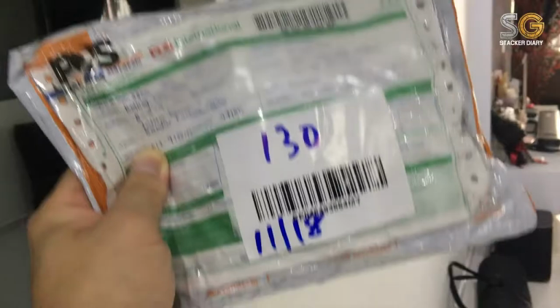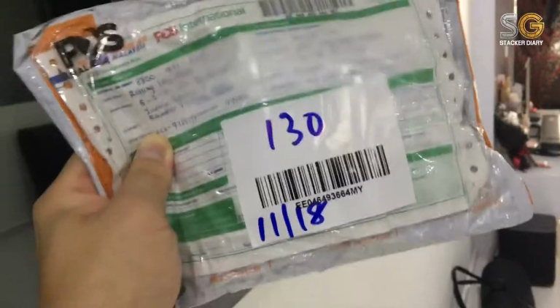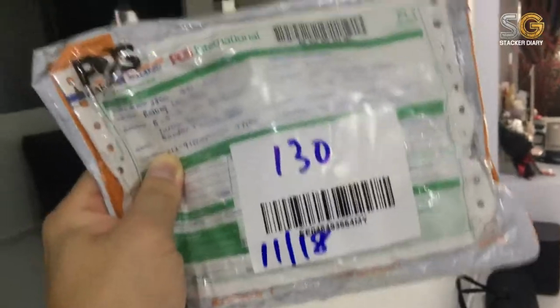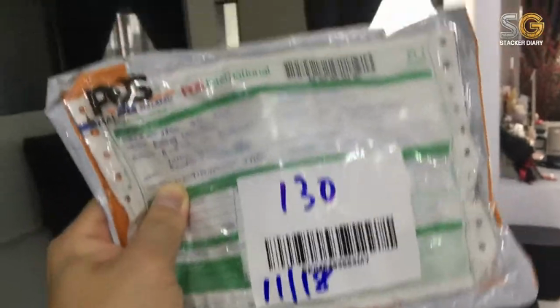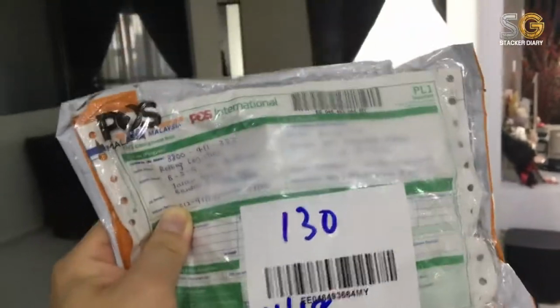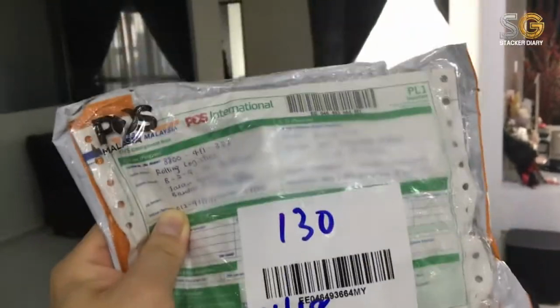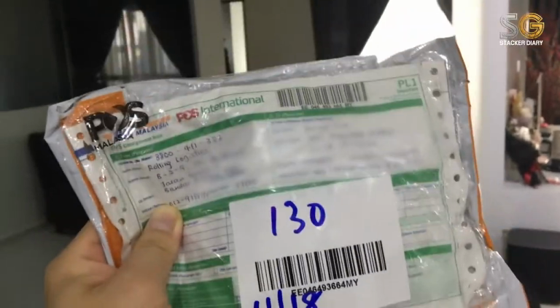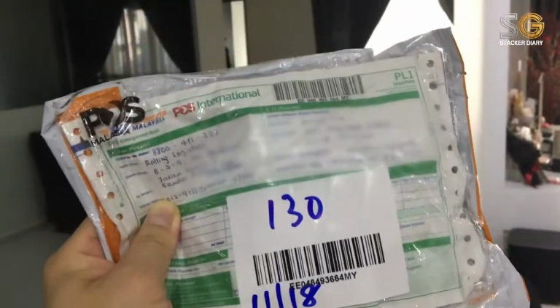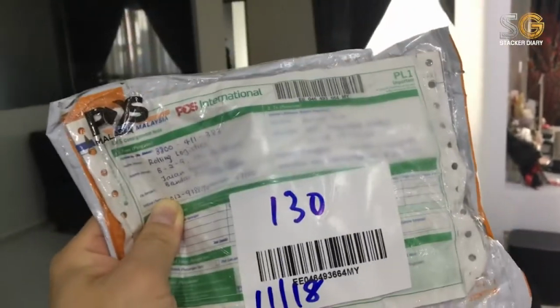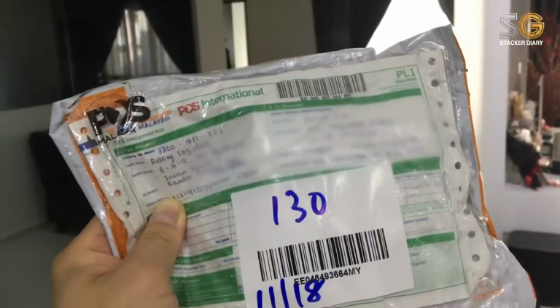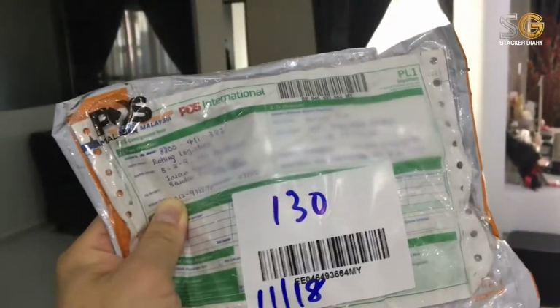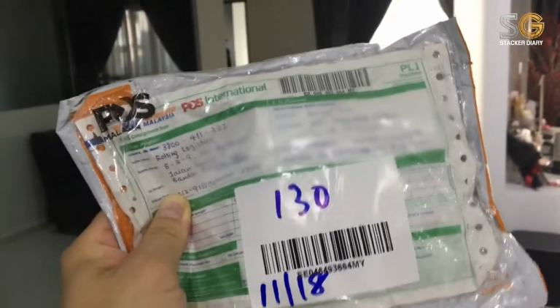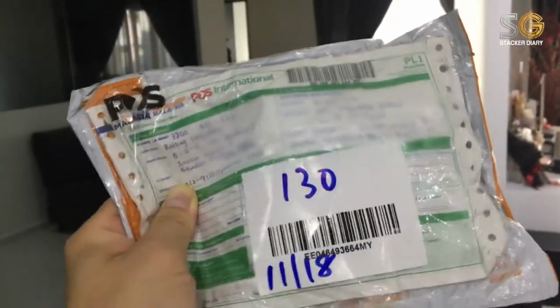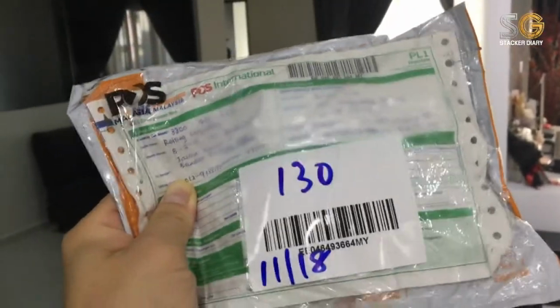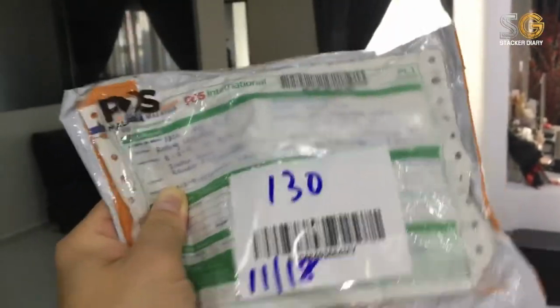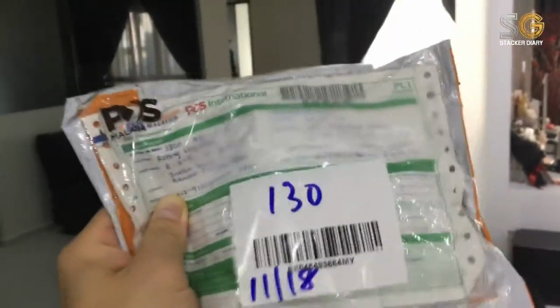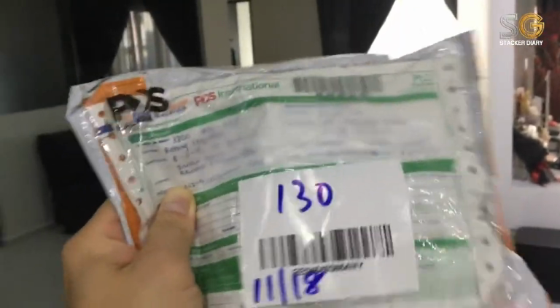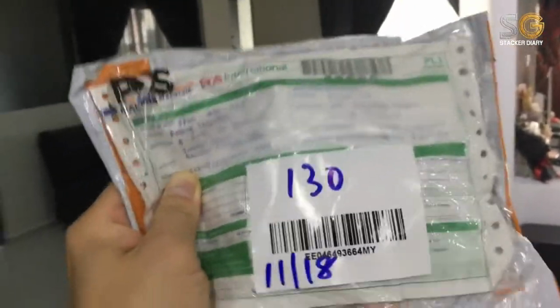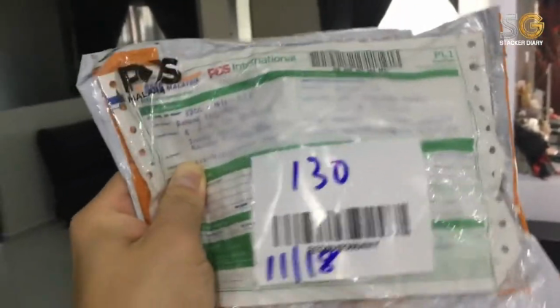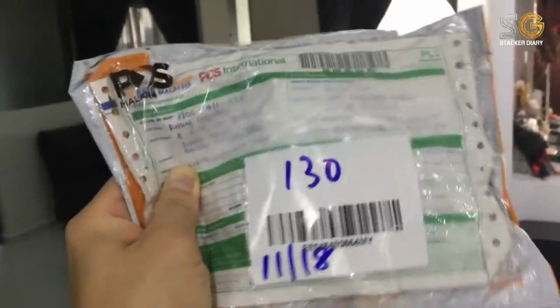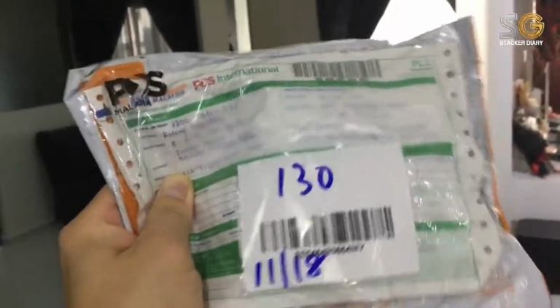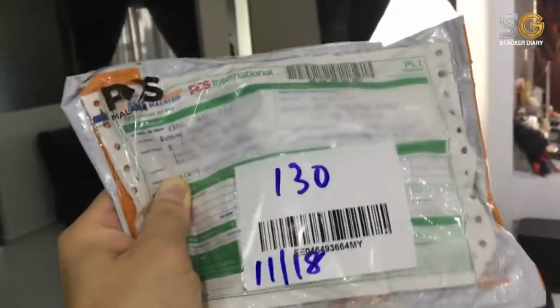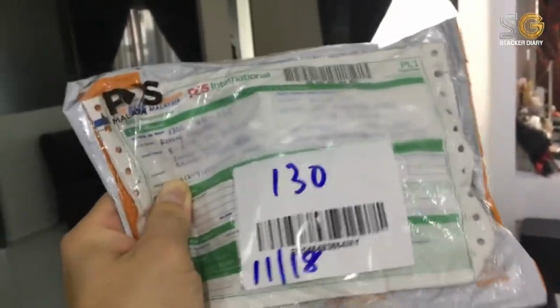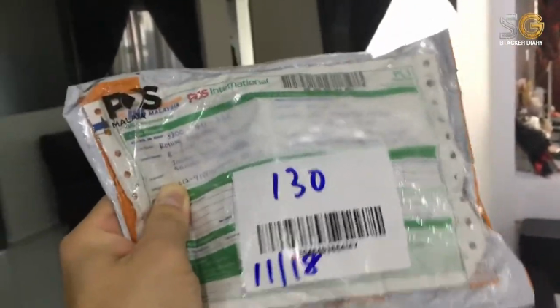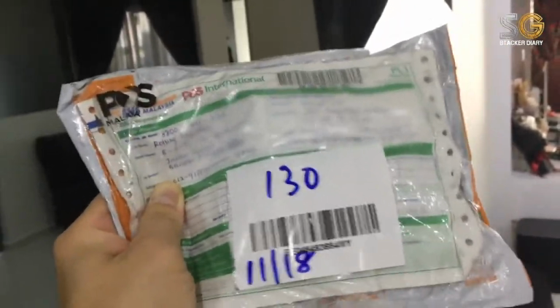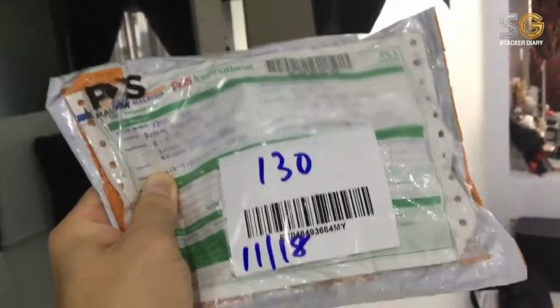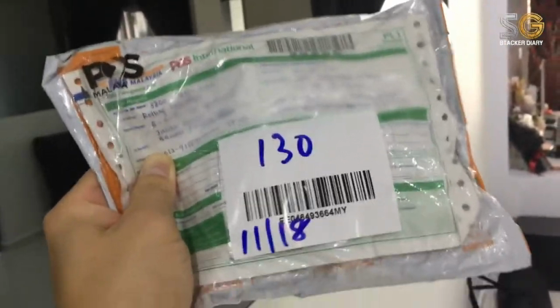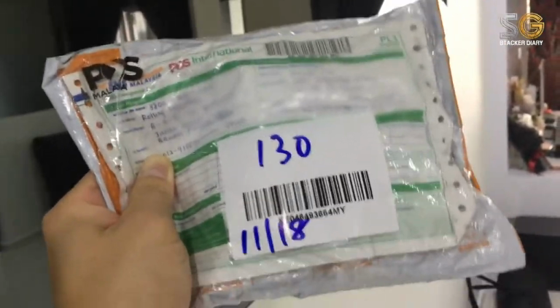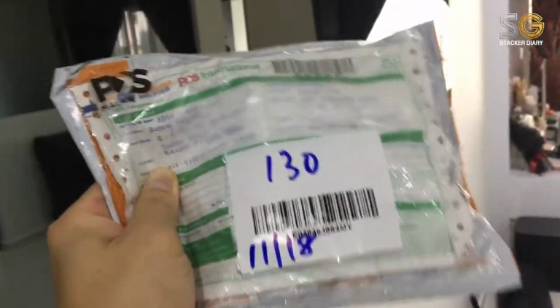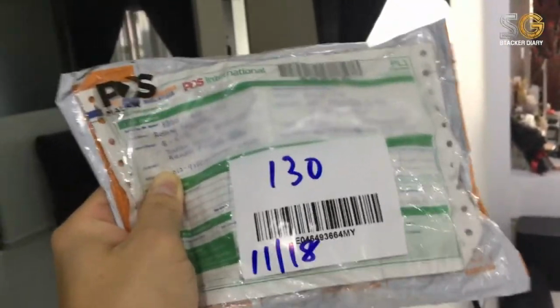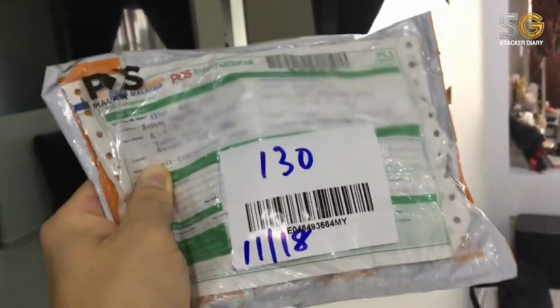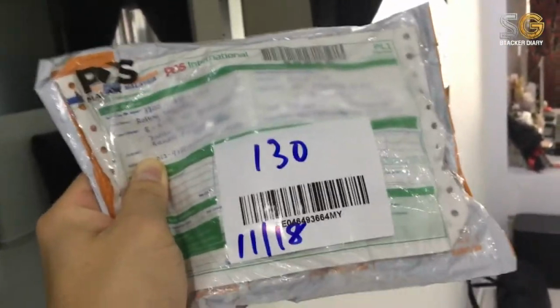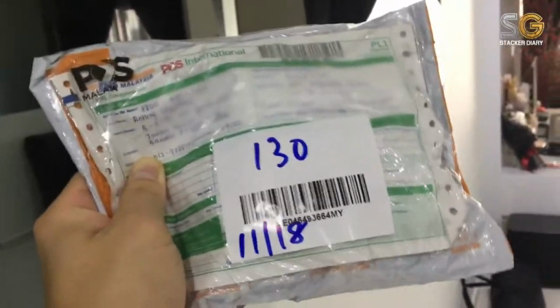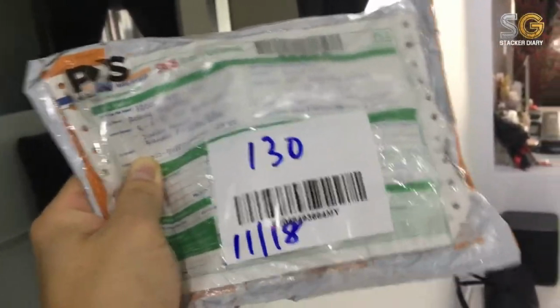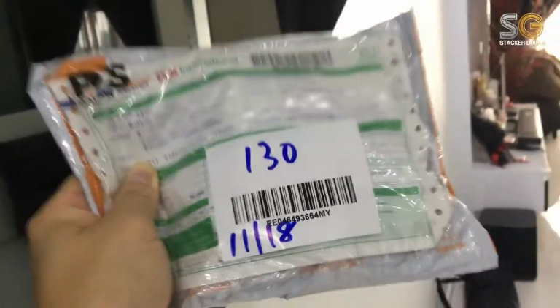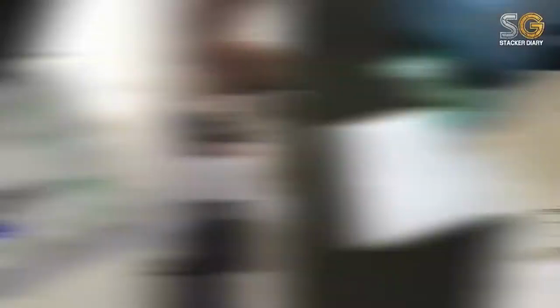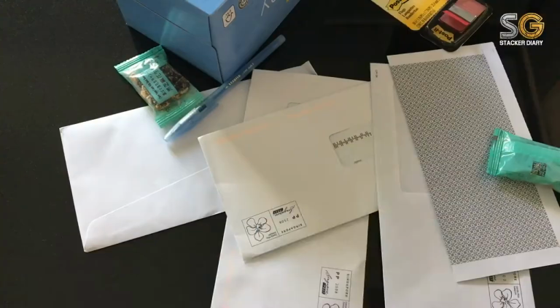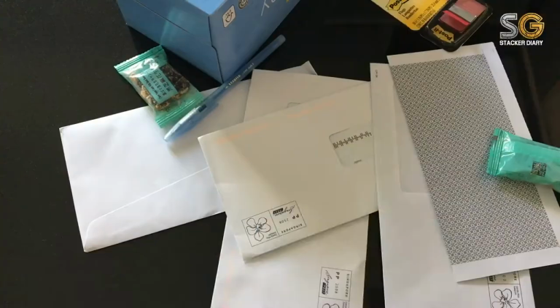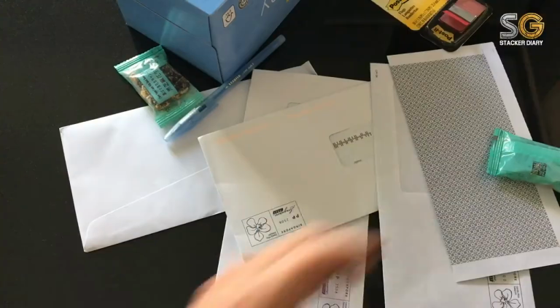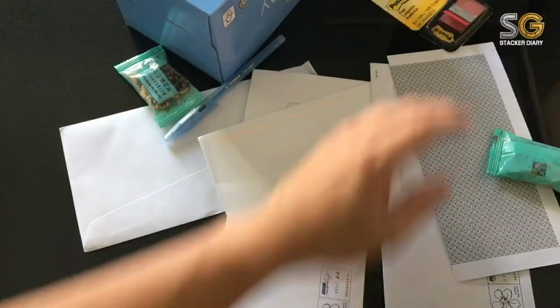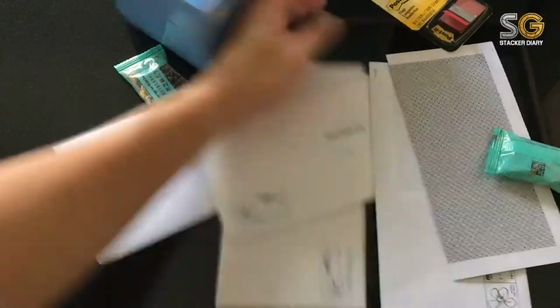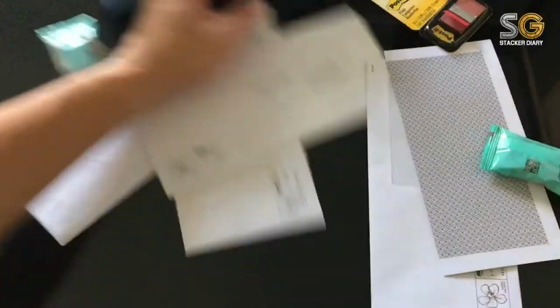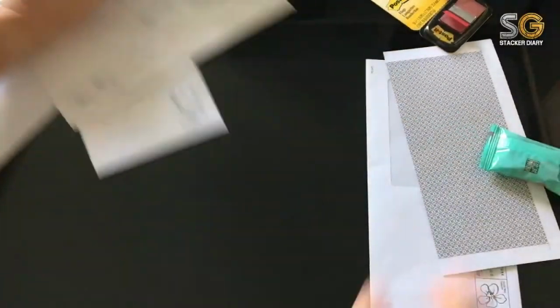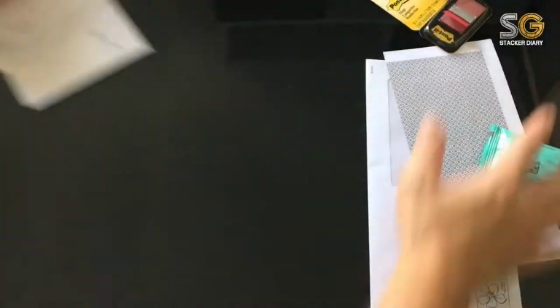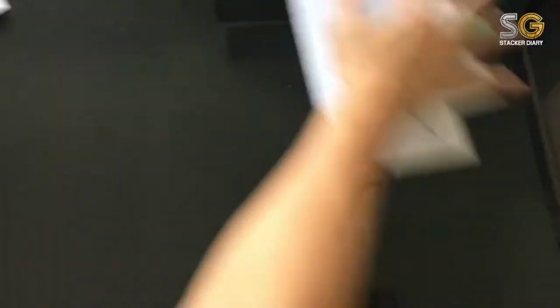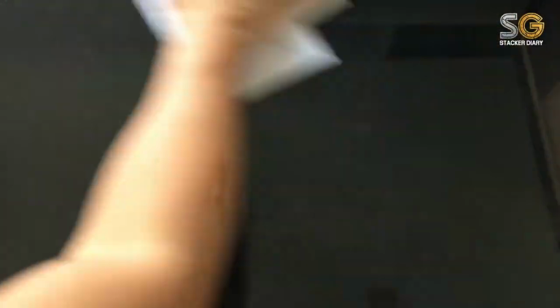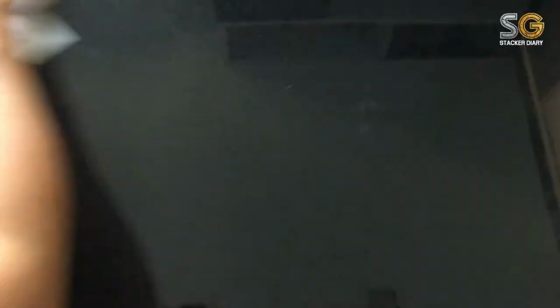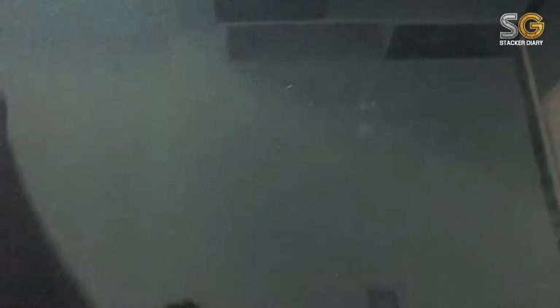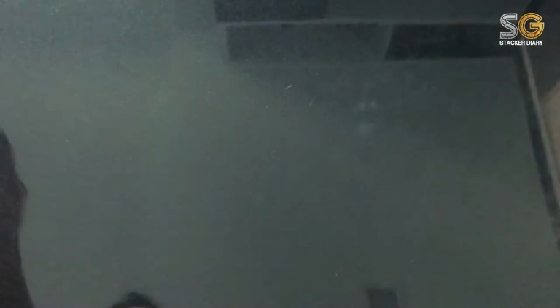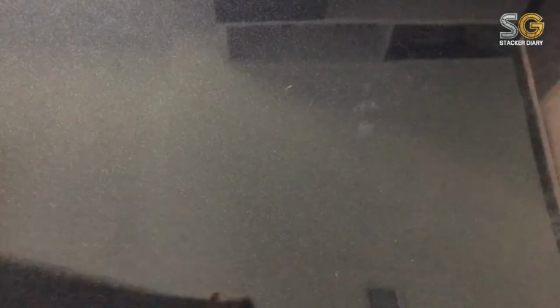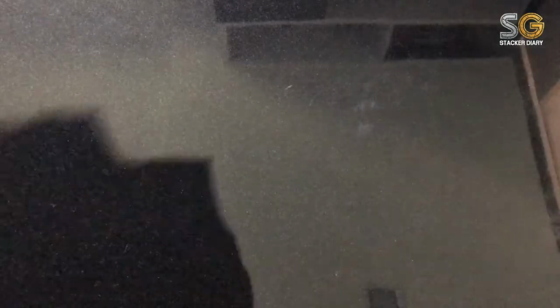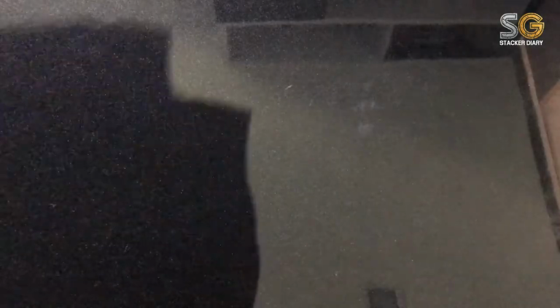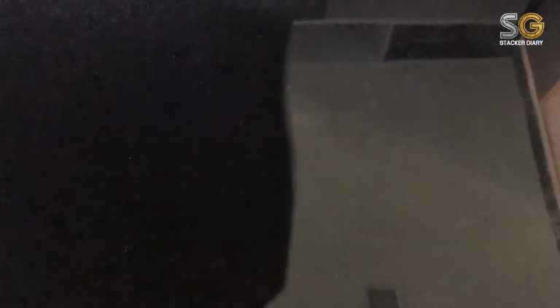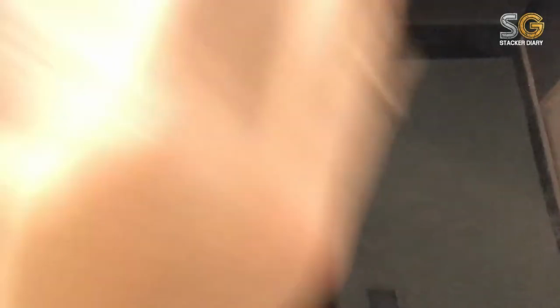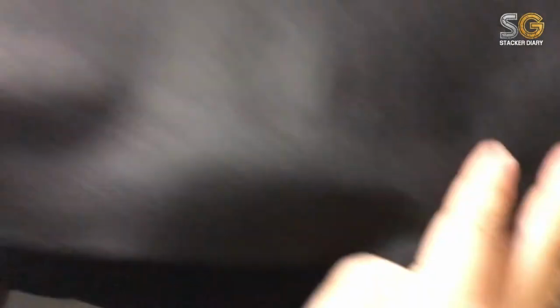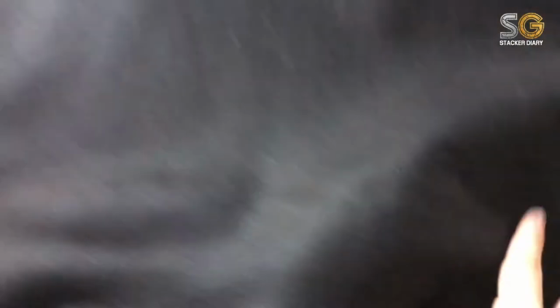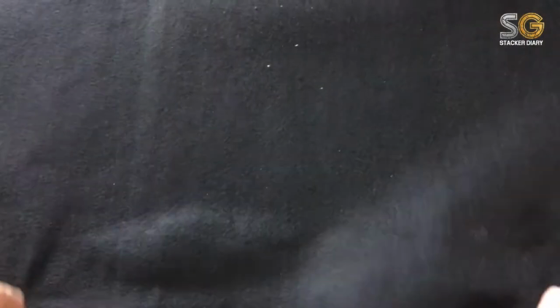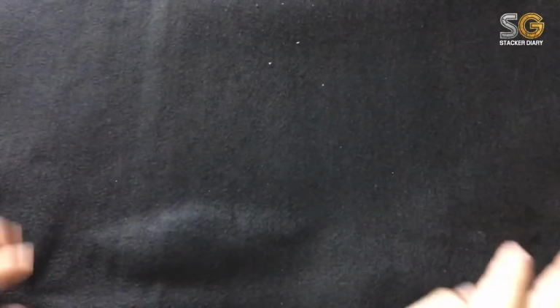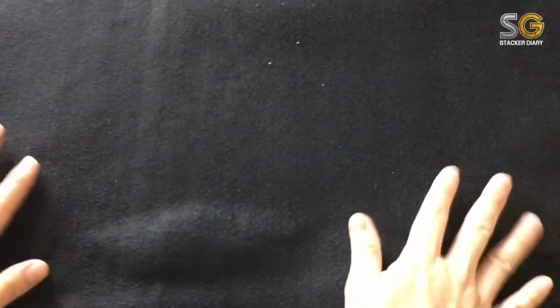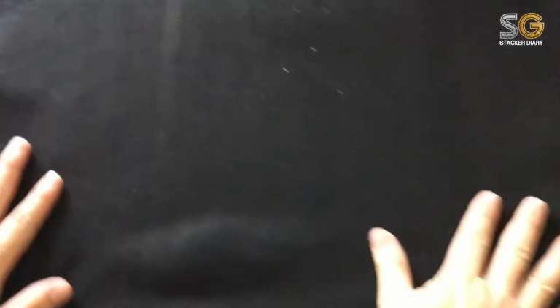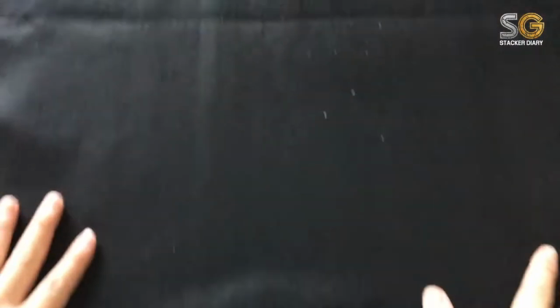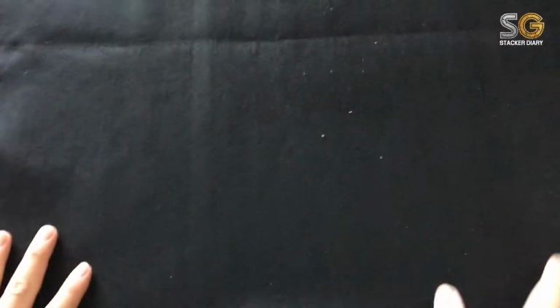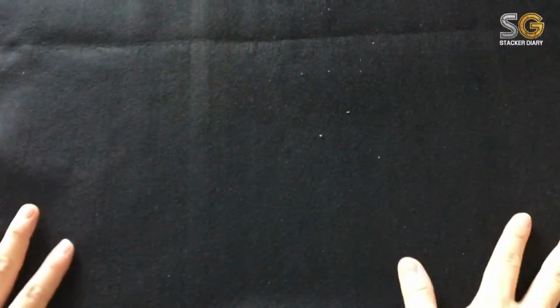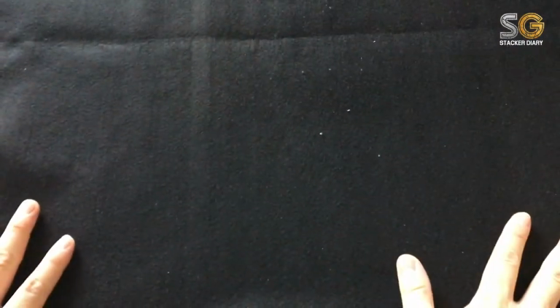Oh my god! Finally, it's here! At last, I can do my very first unboxing video! Oh, so exciting!